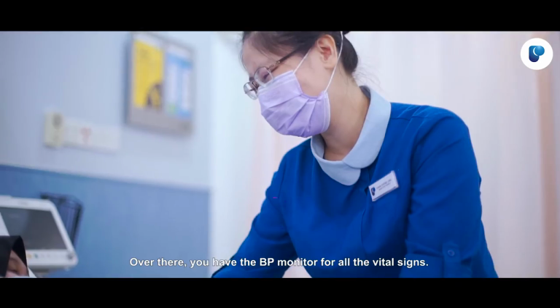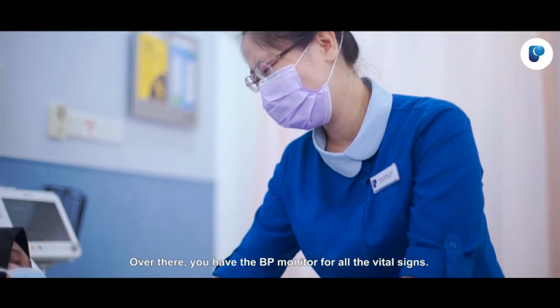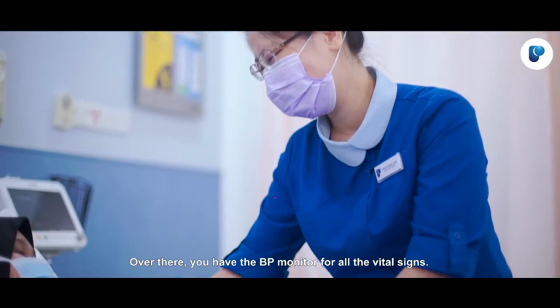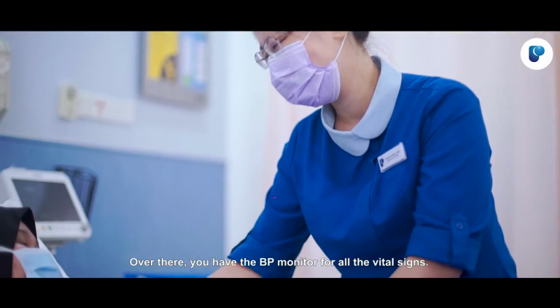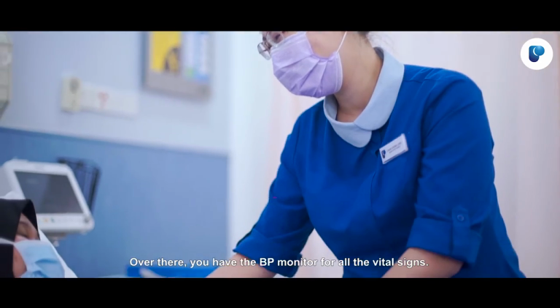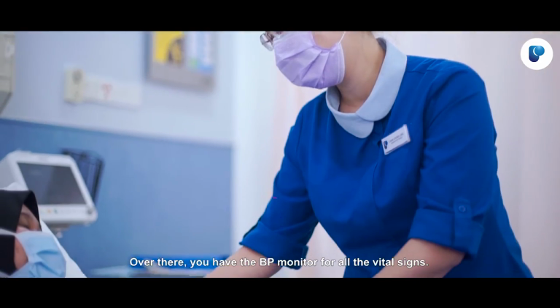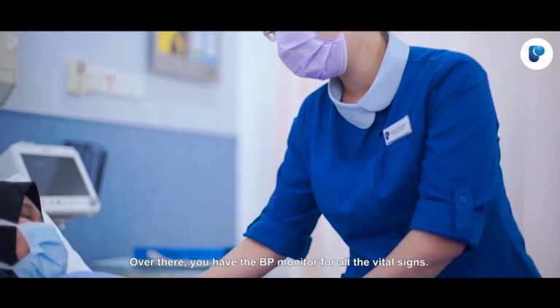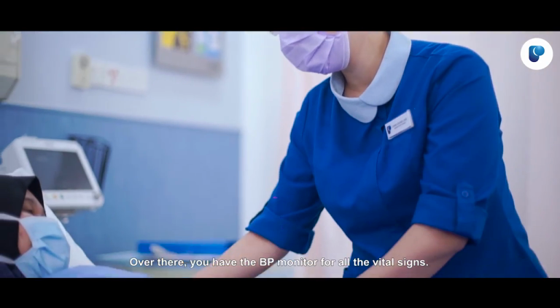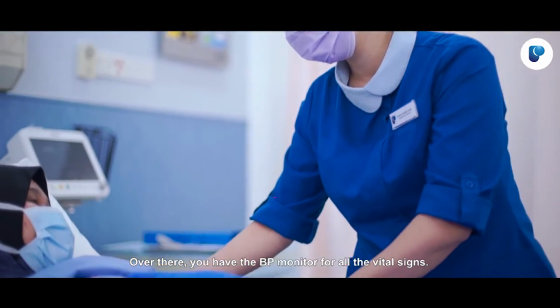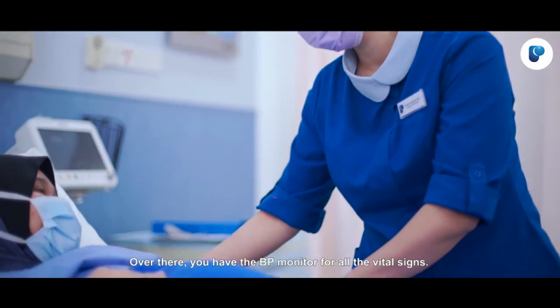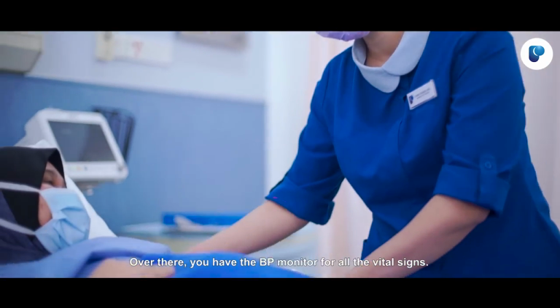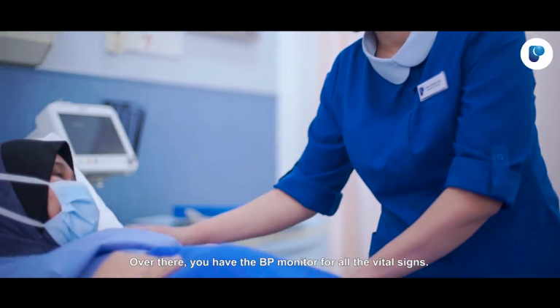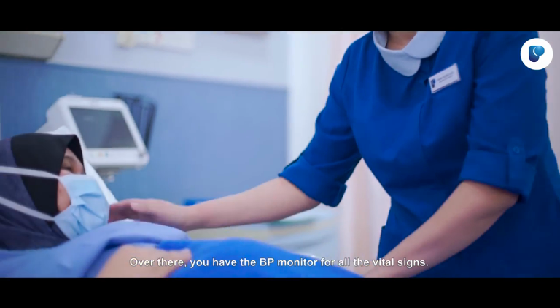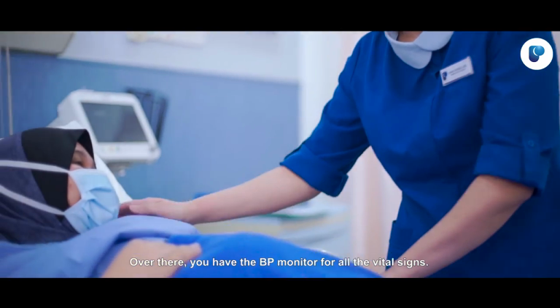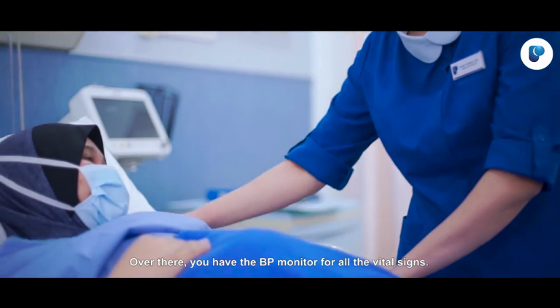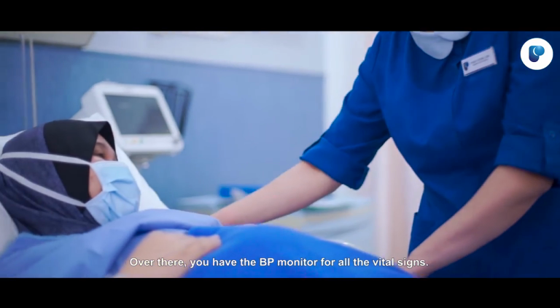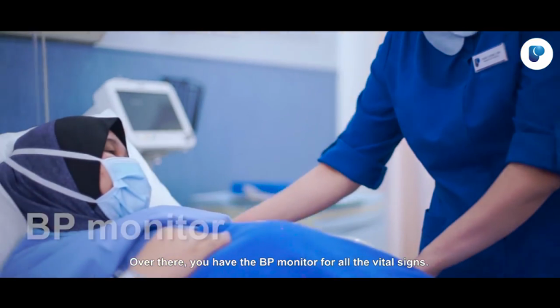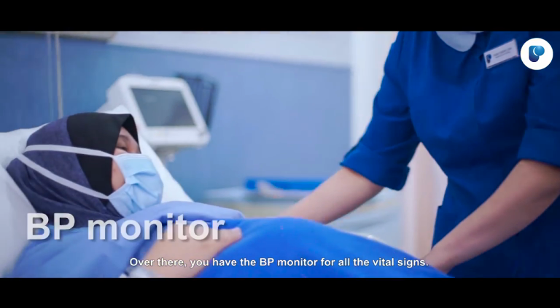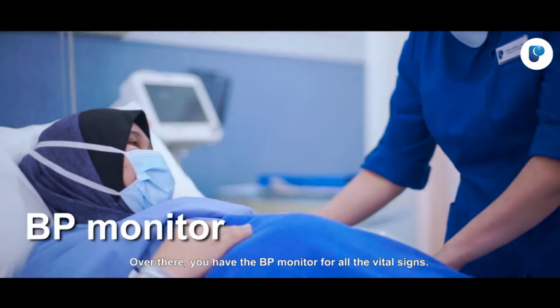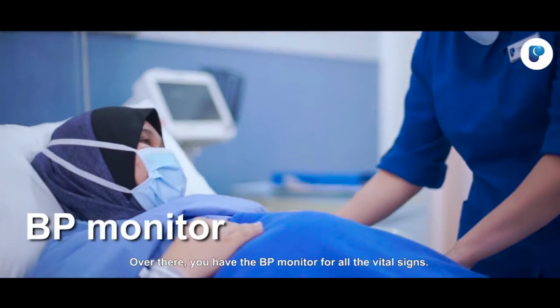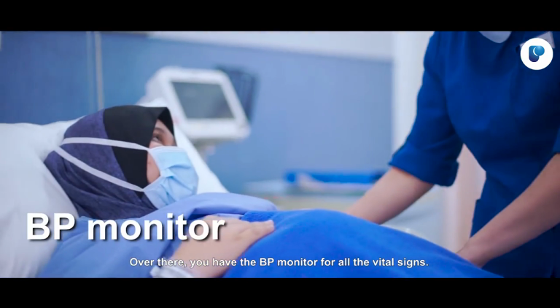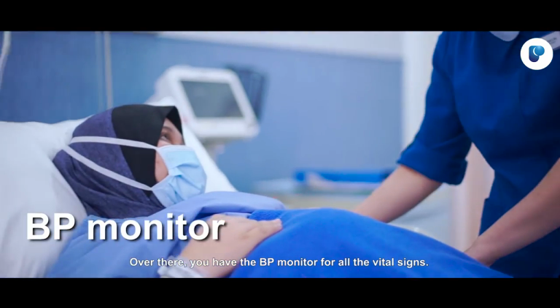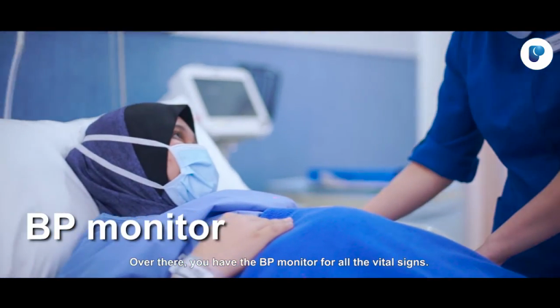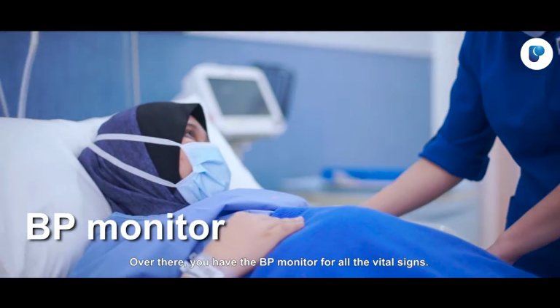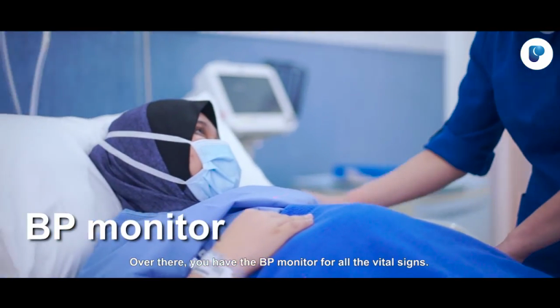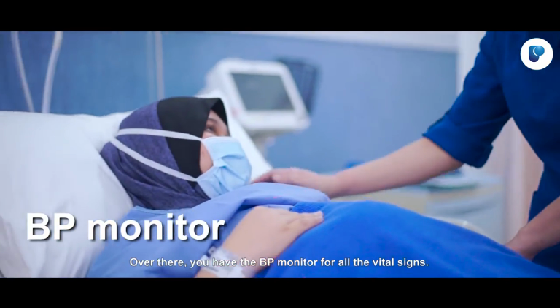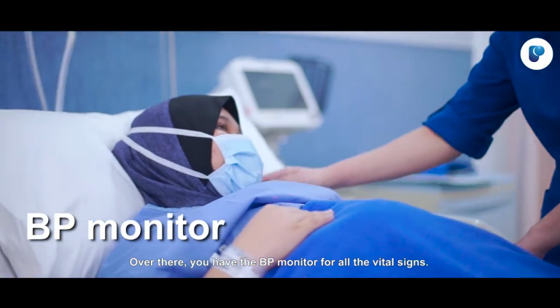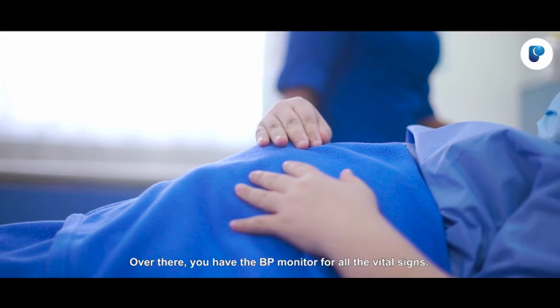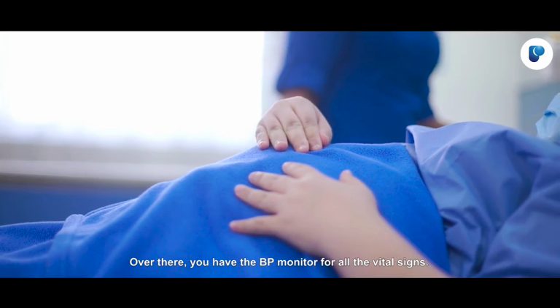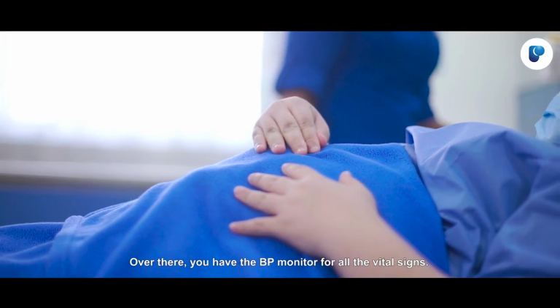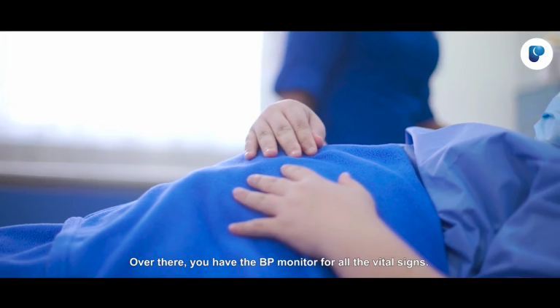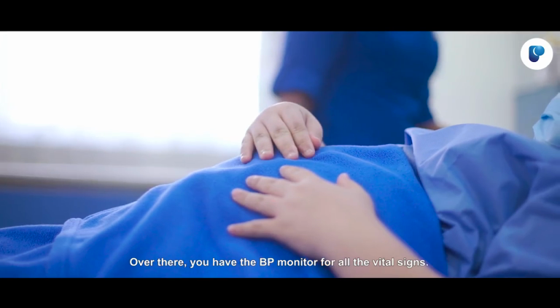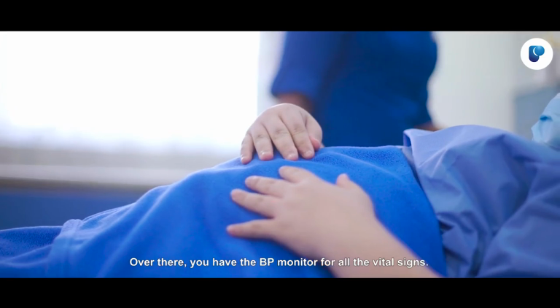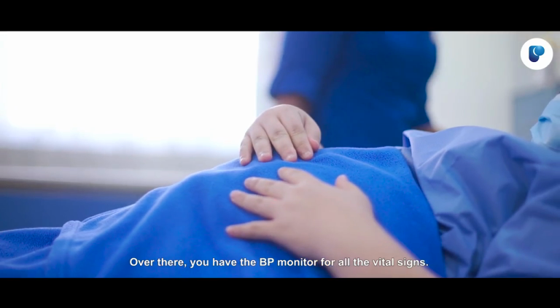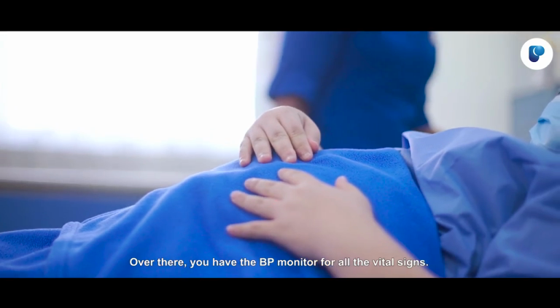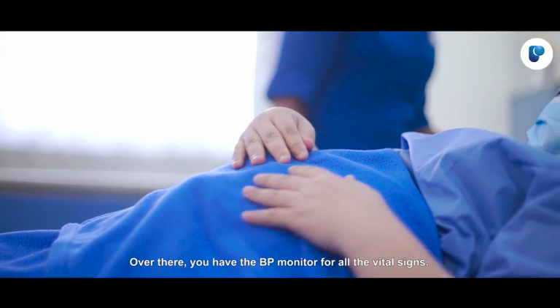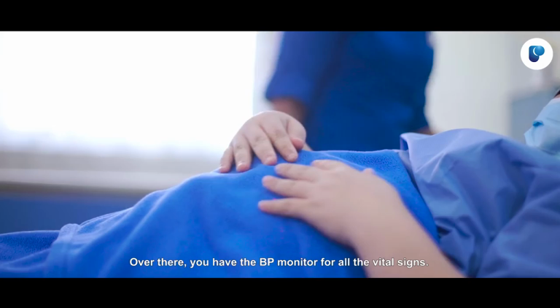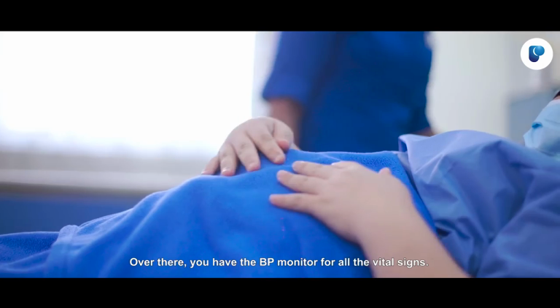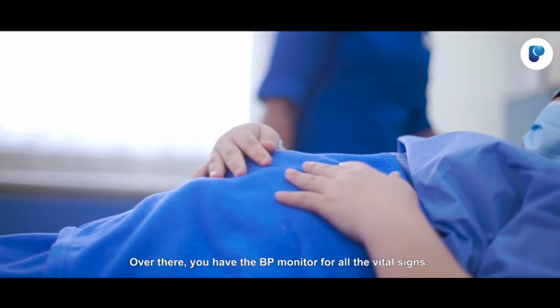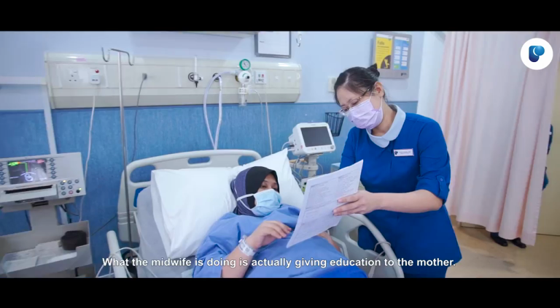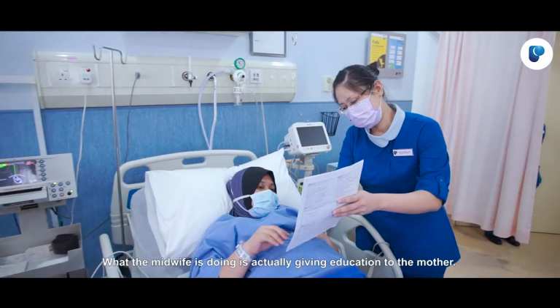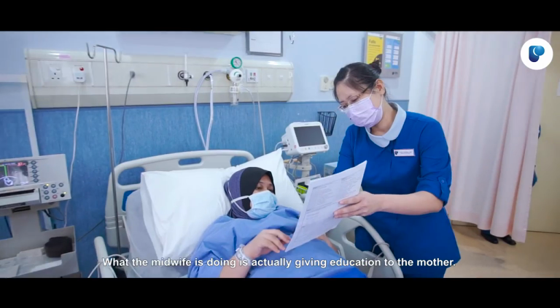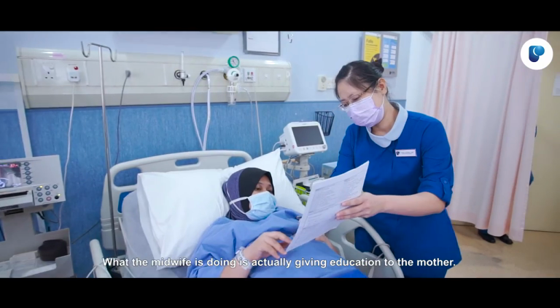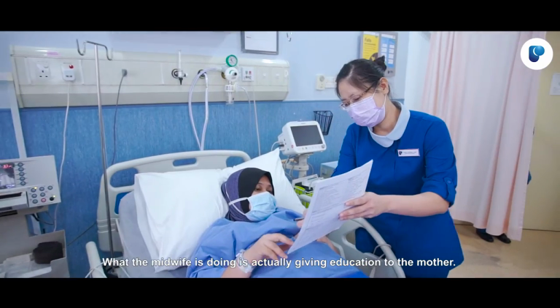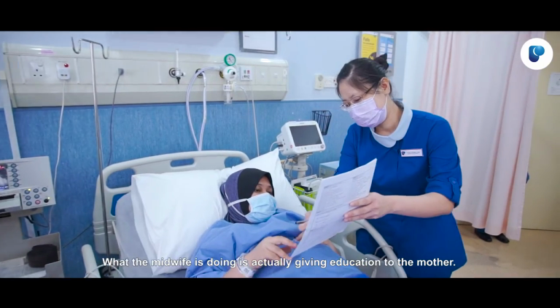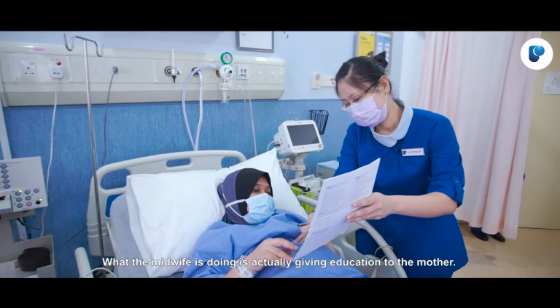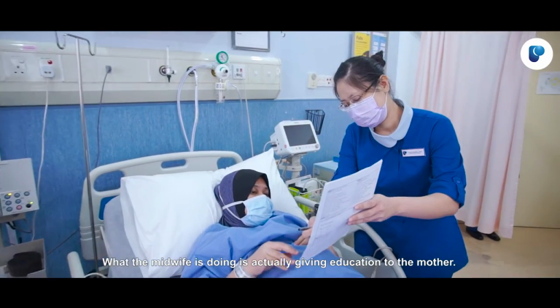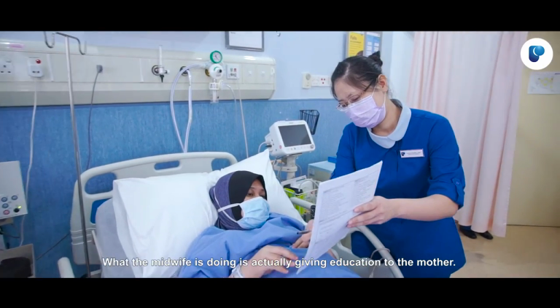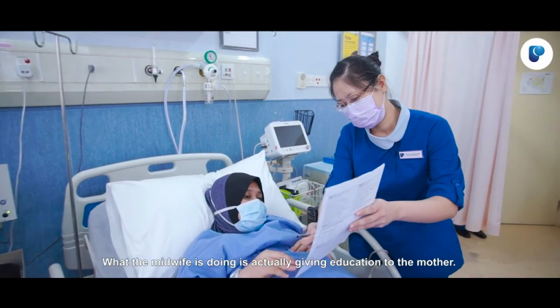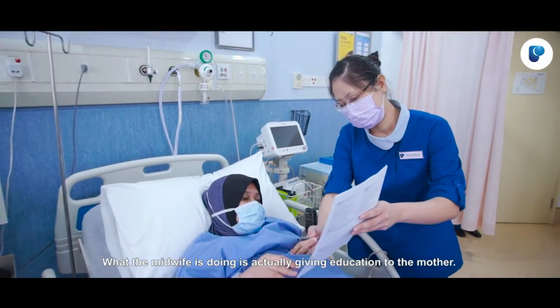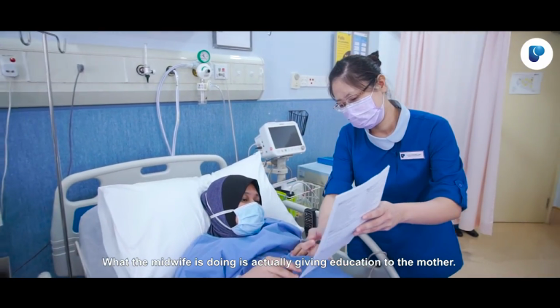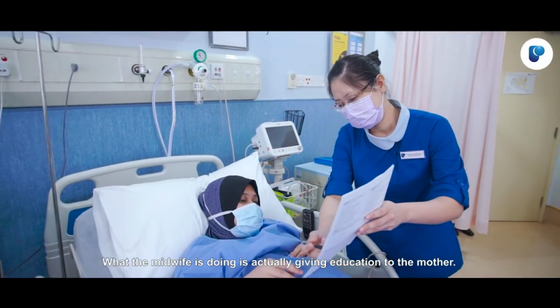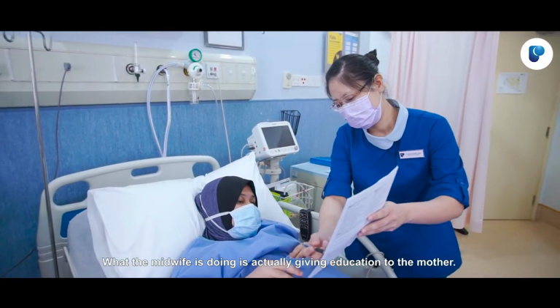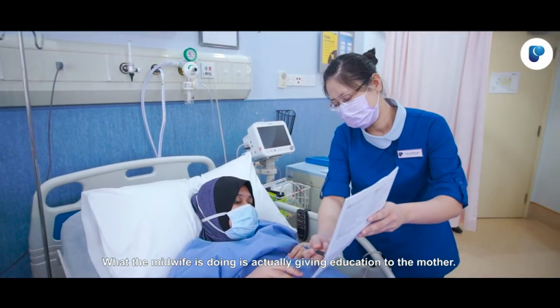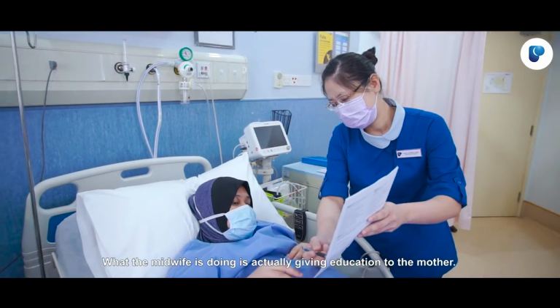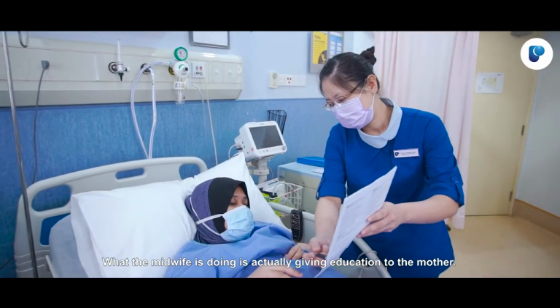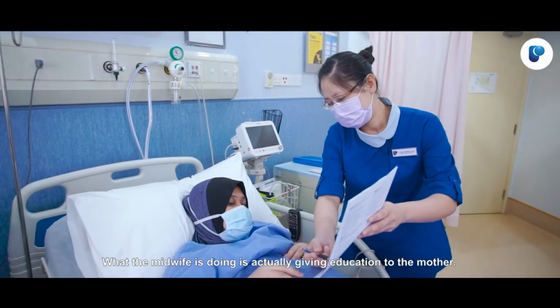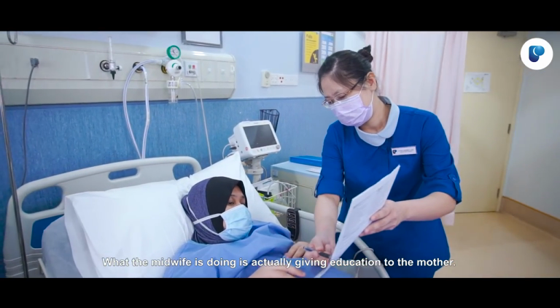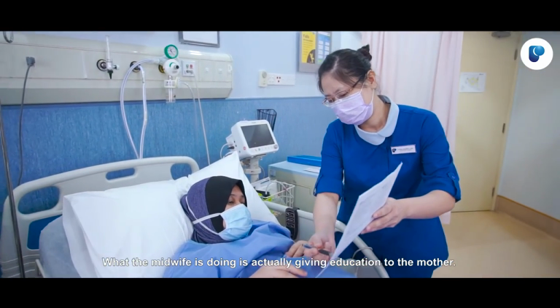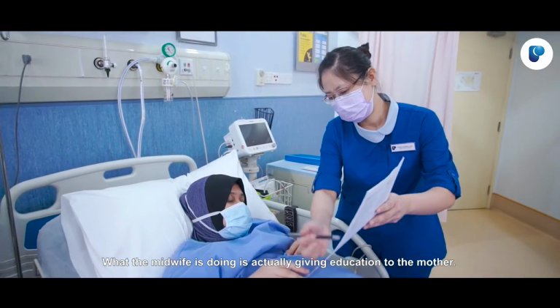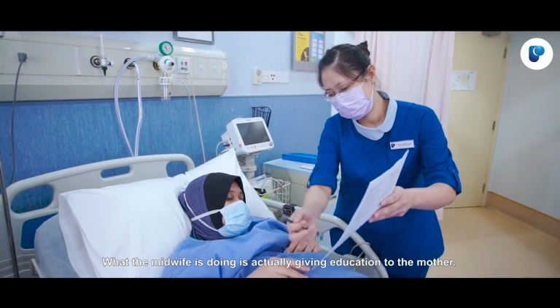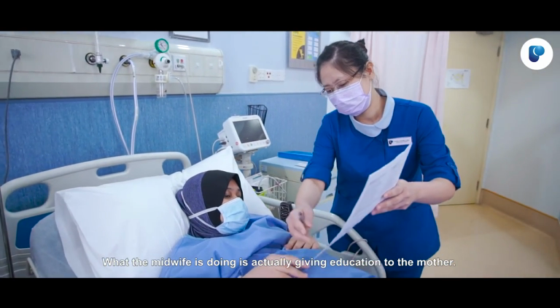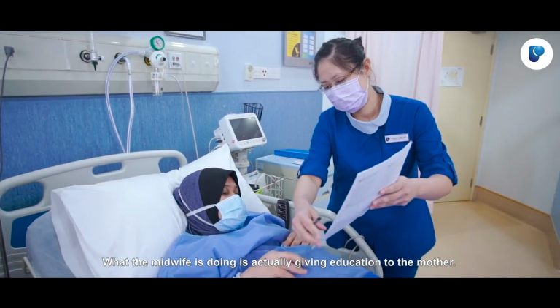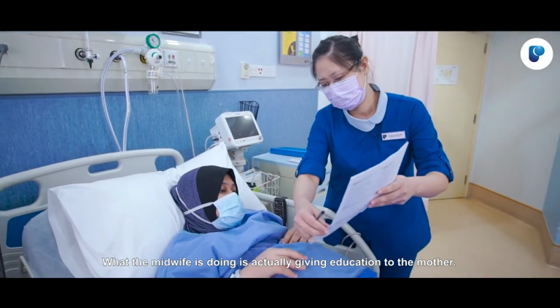Over there you have the BP monitor for all the vital signs. What the midwife is doing is actually giving education to the mother.